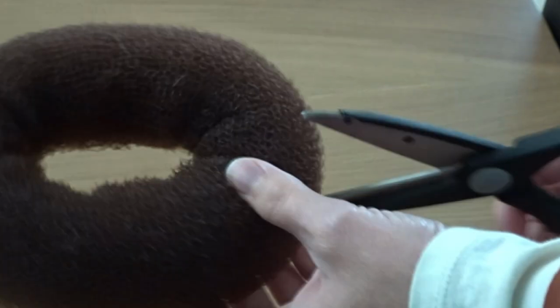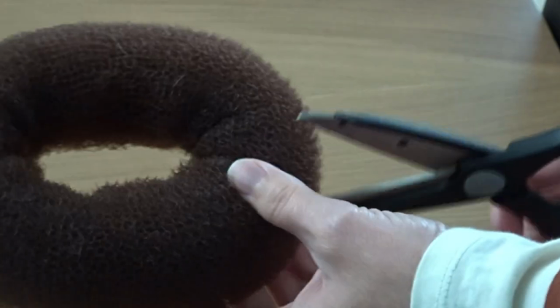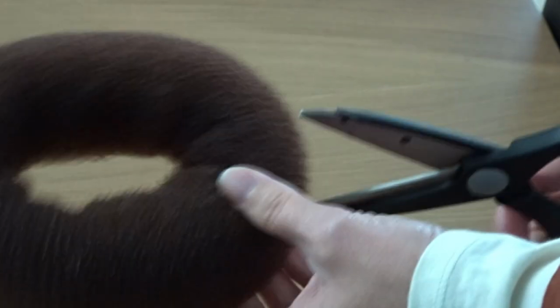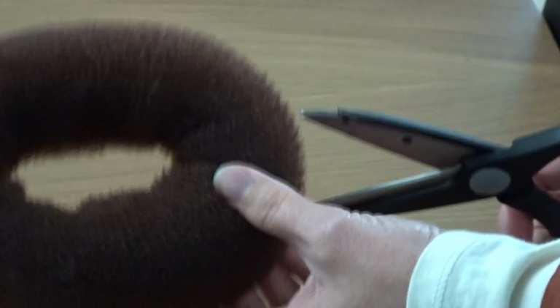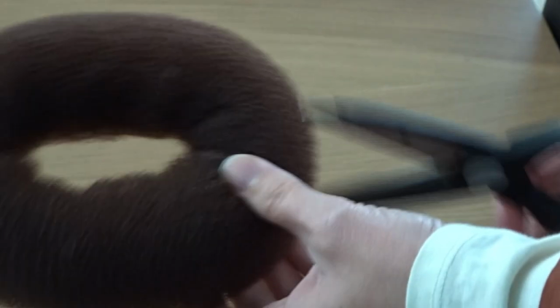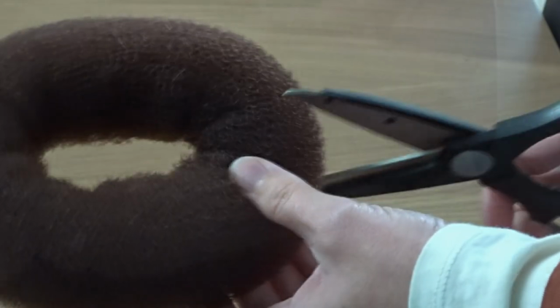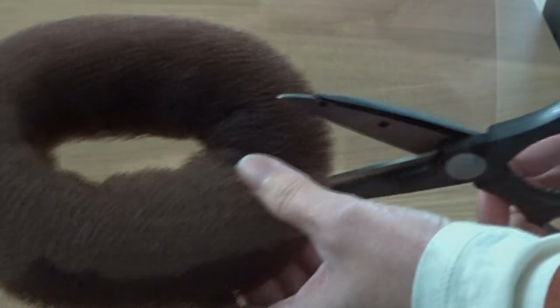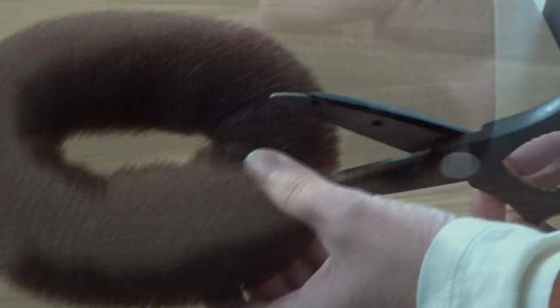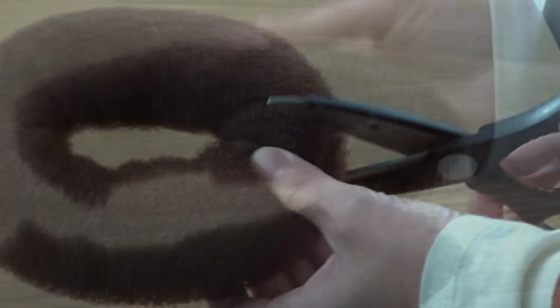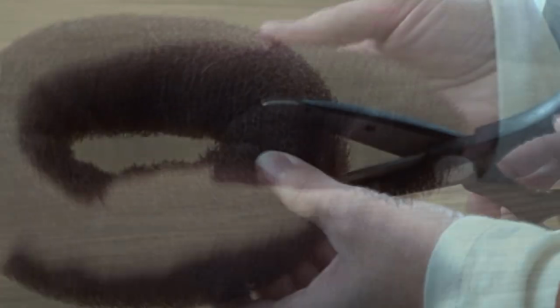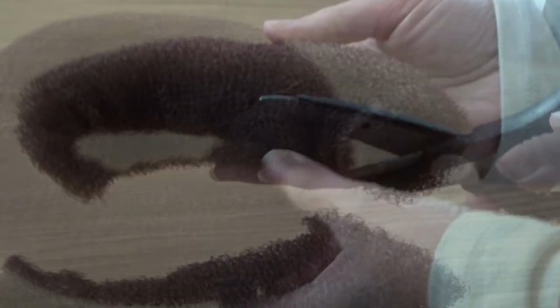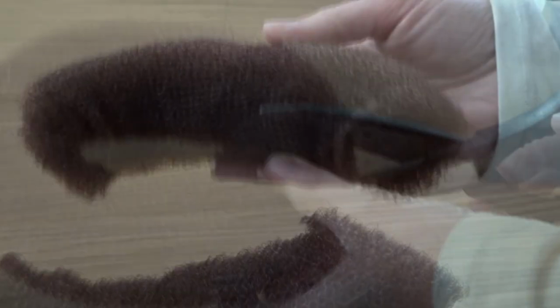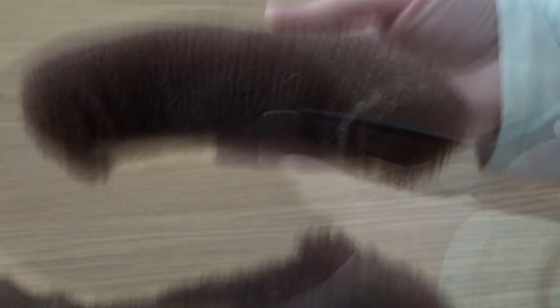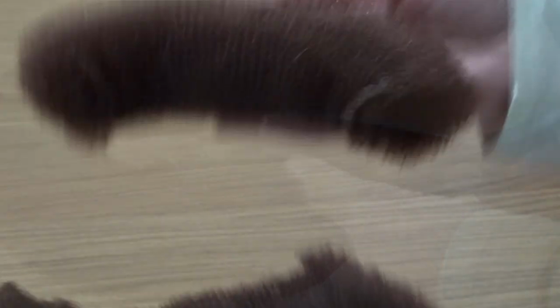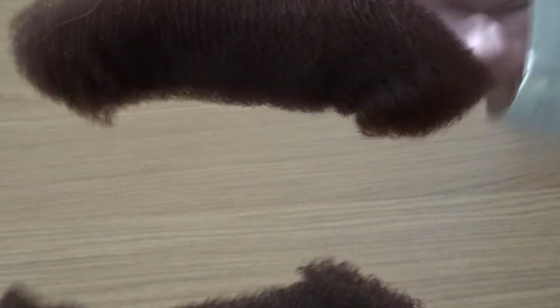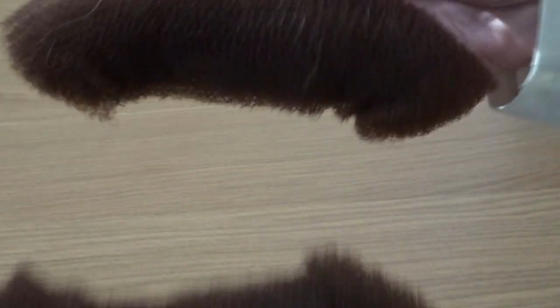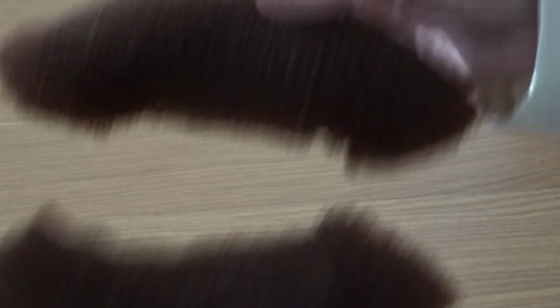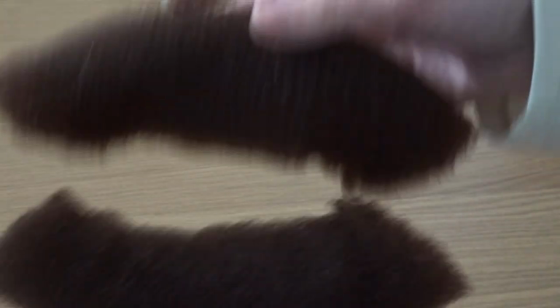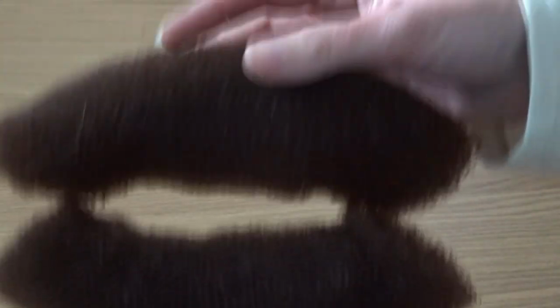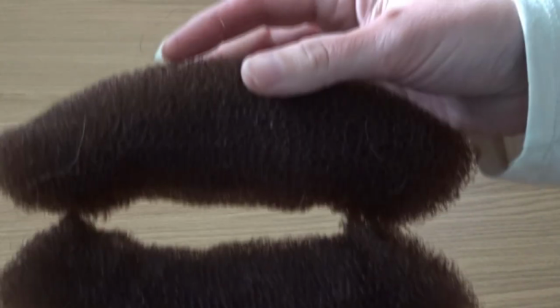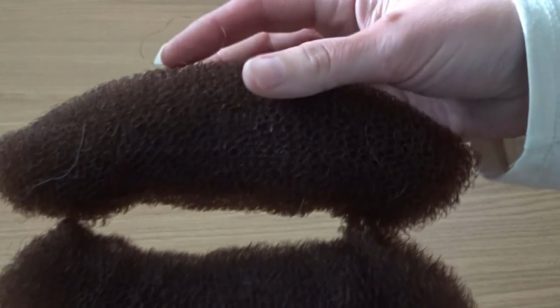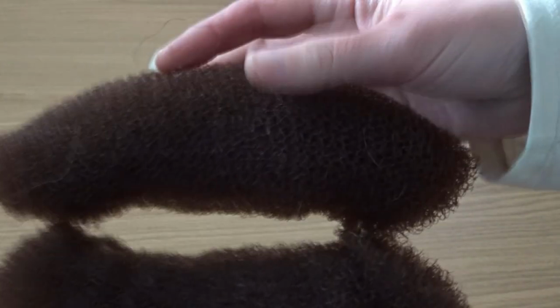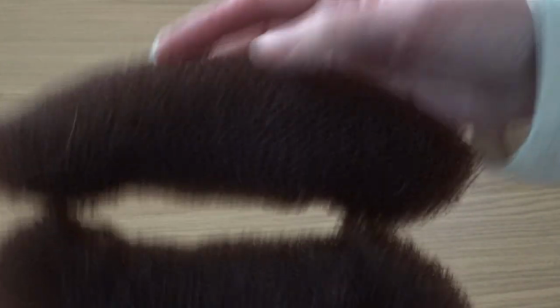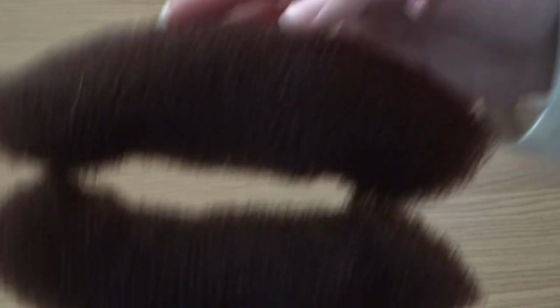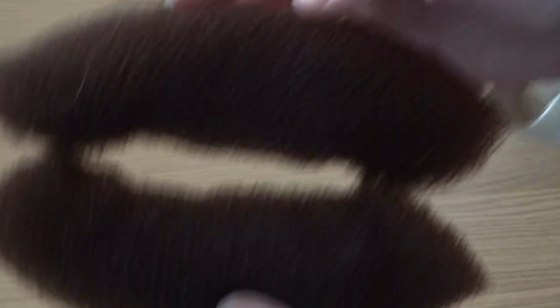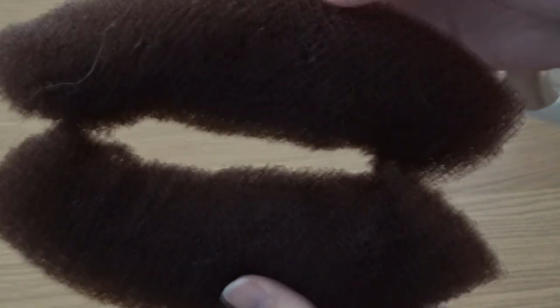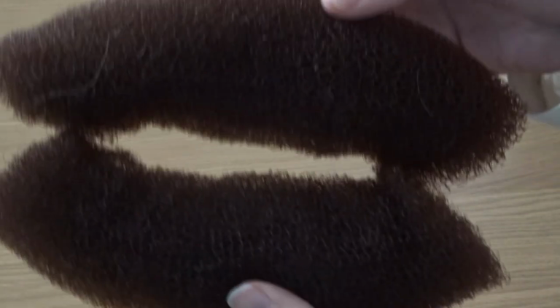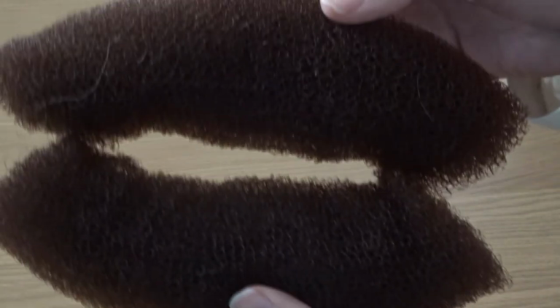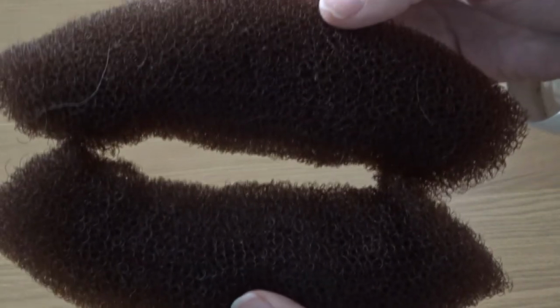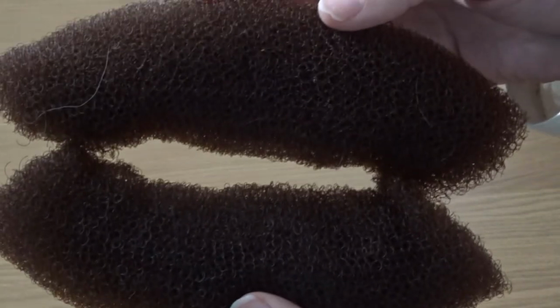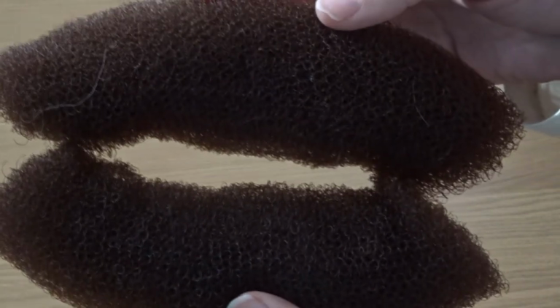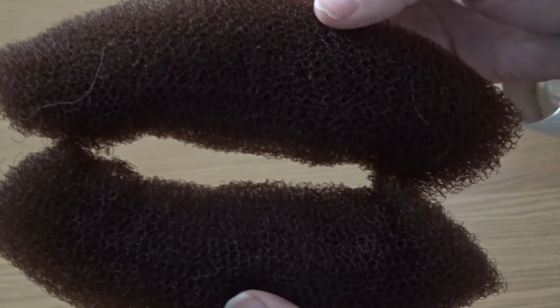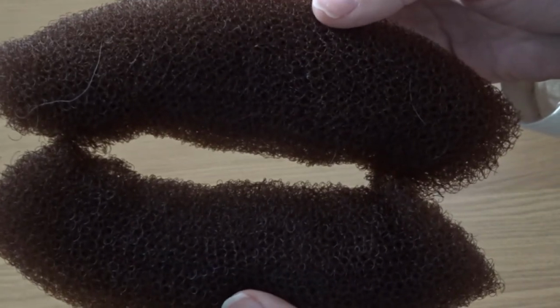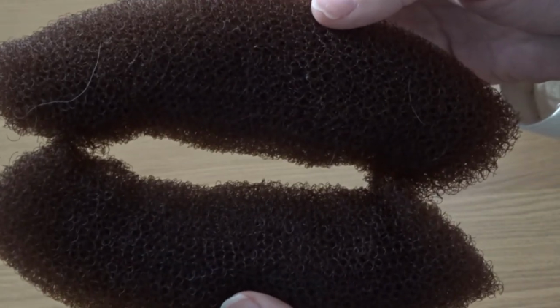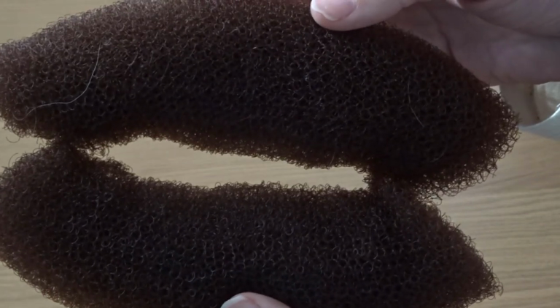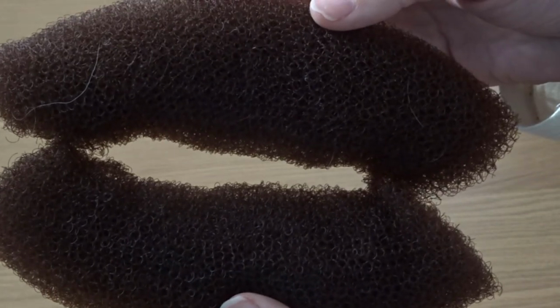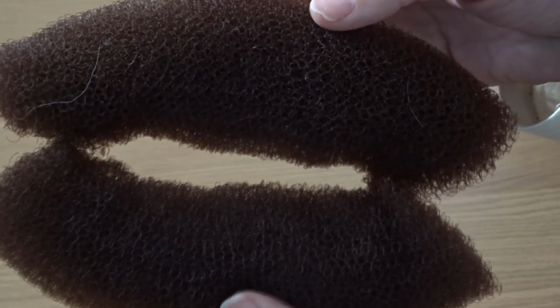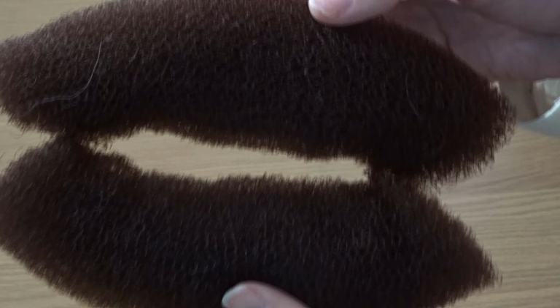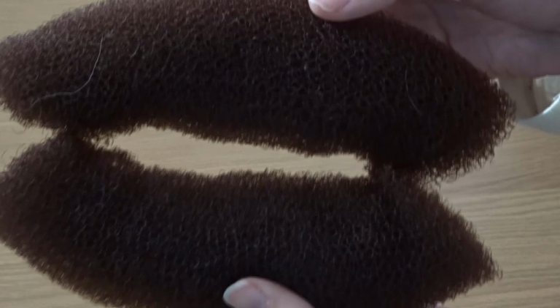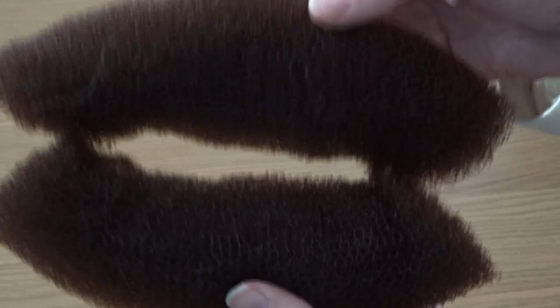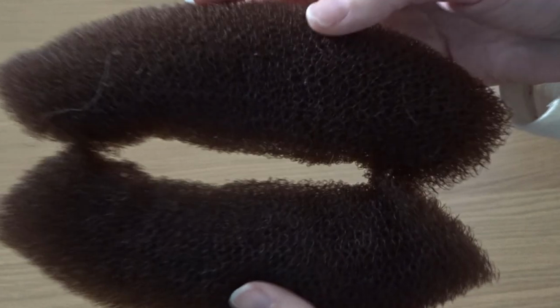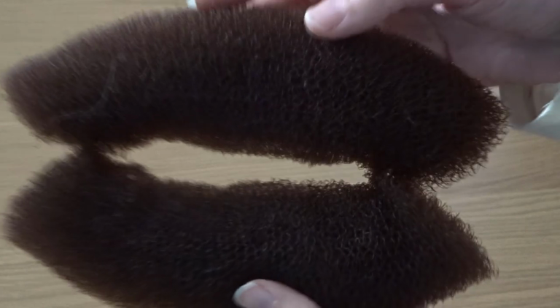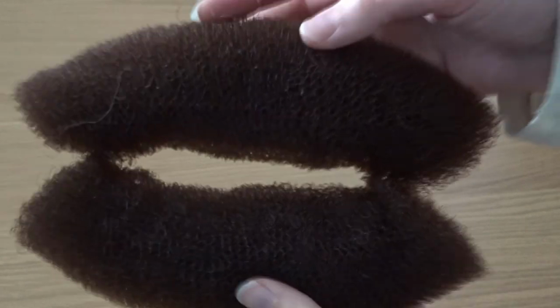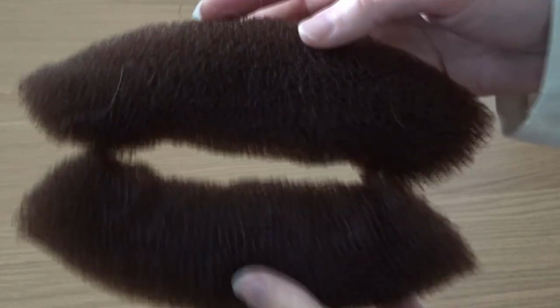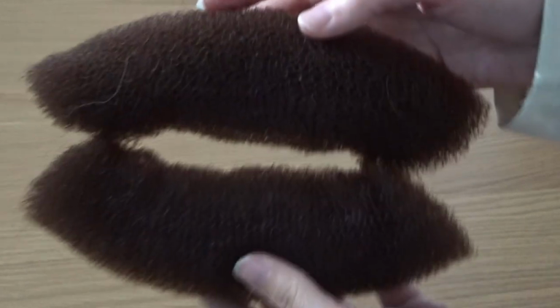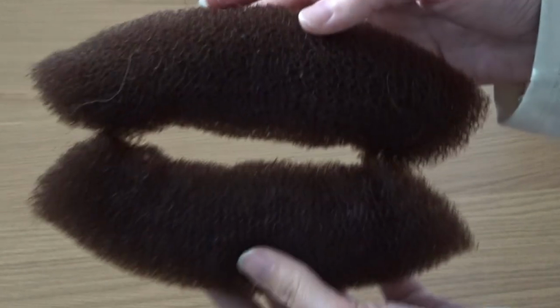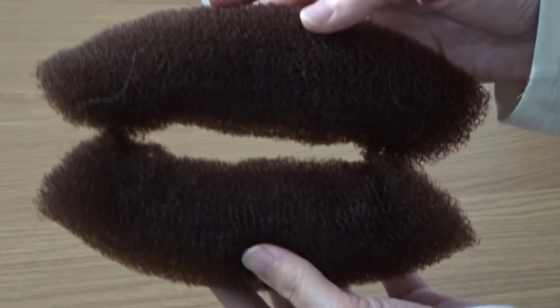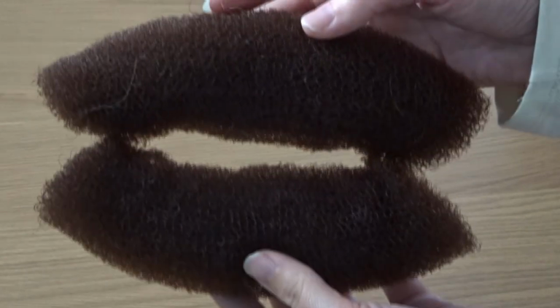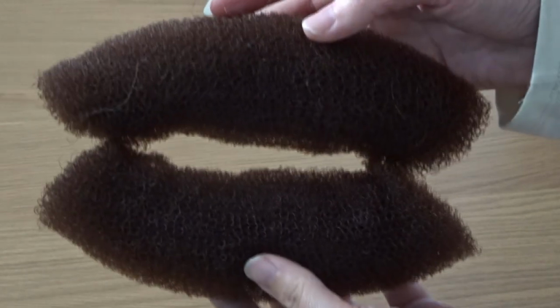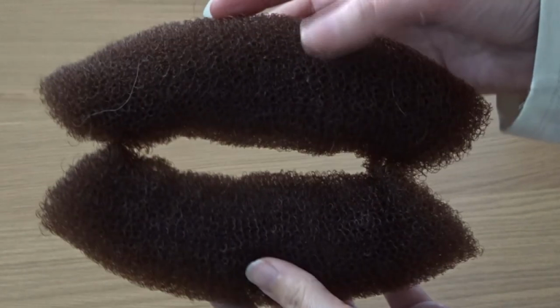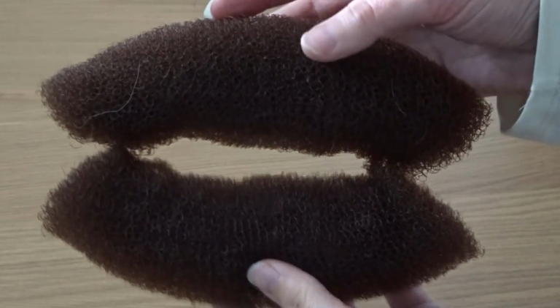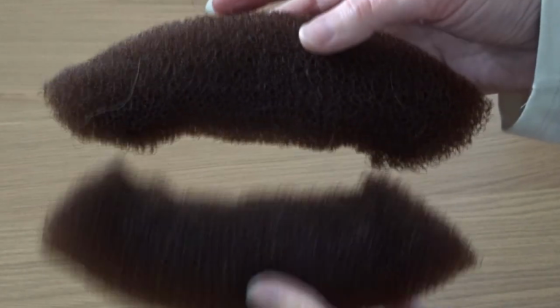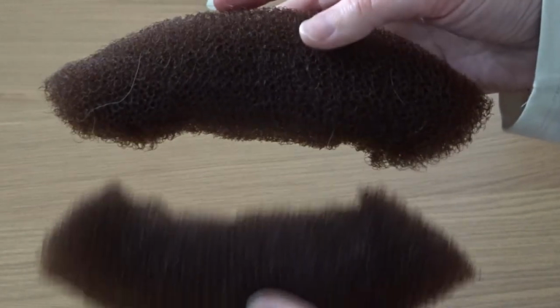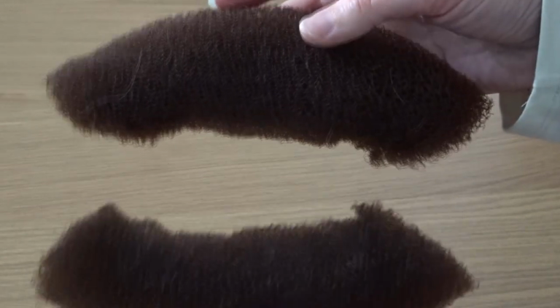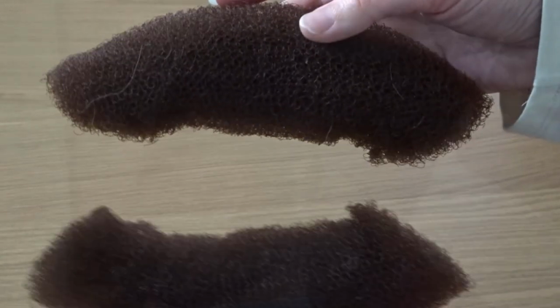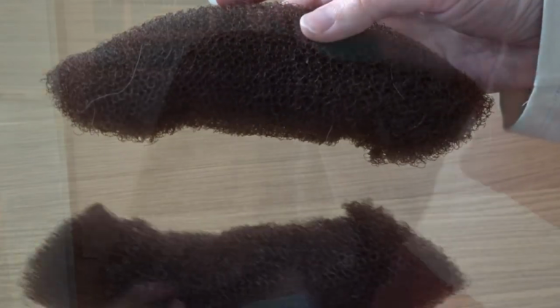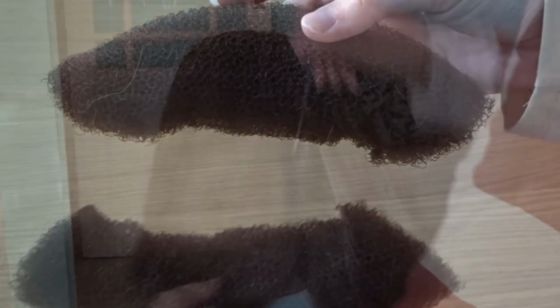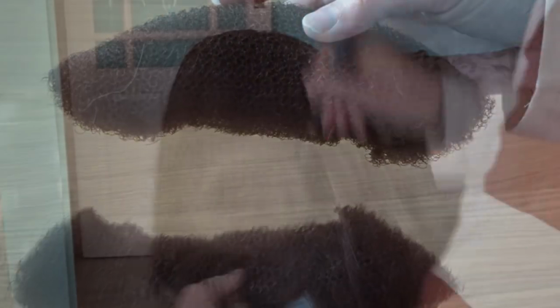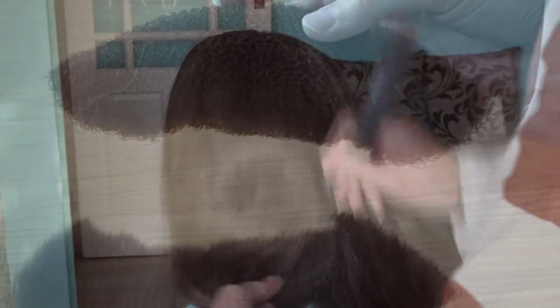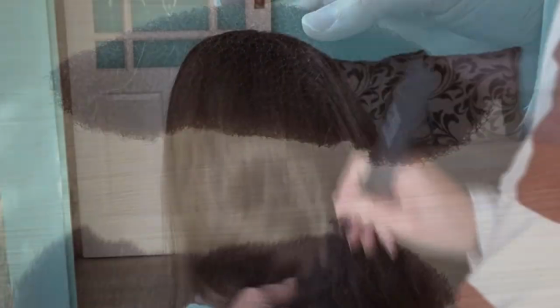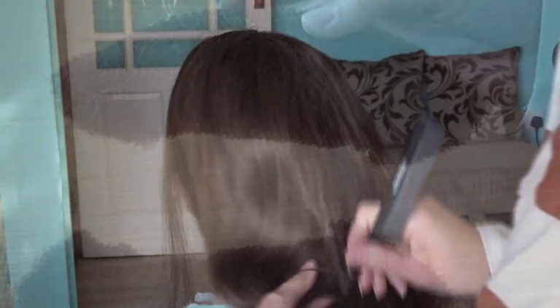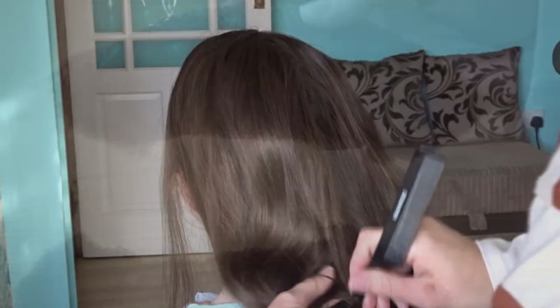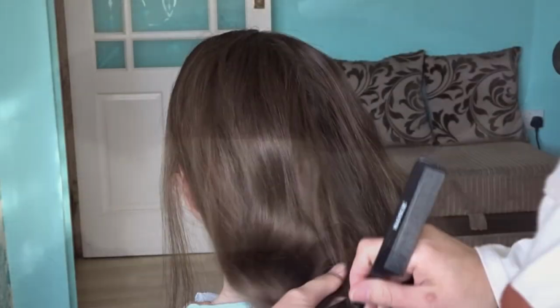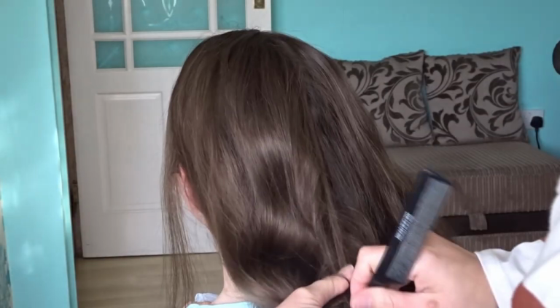First of all, take a large doughnut and cut it in half so you're left with two long sausage shapes.